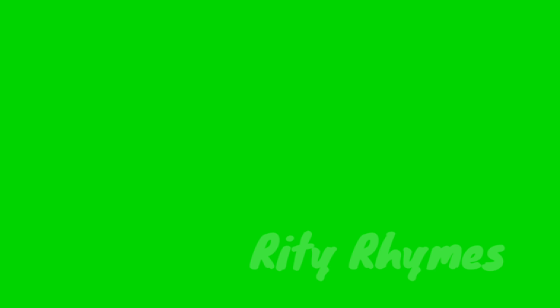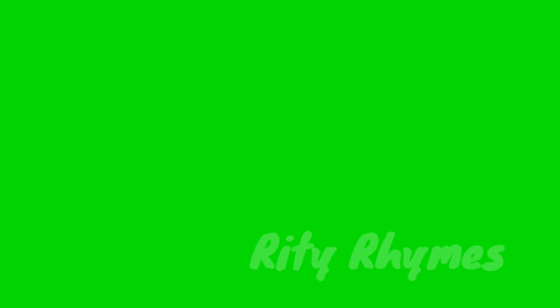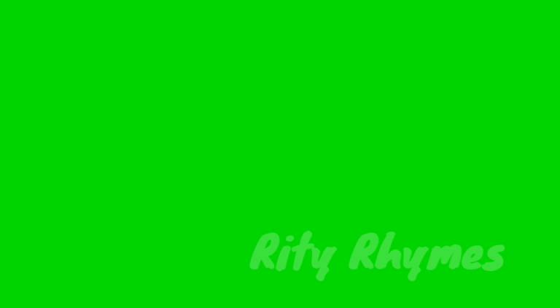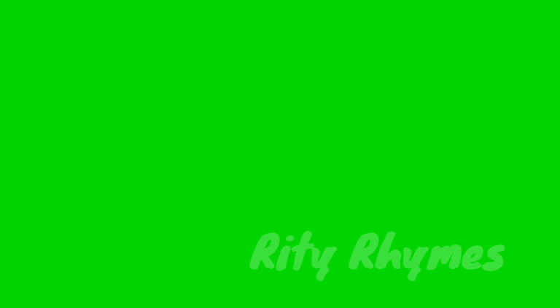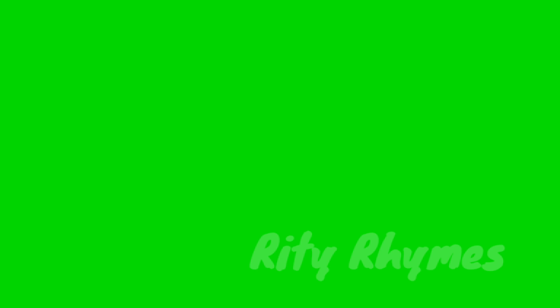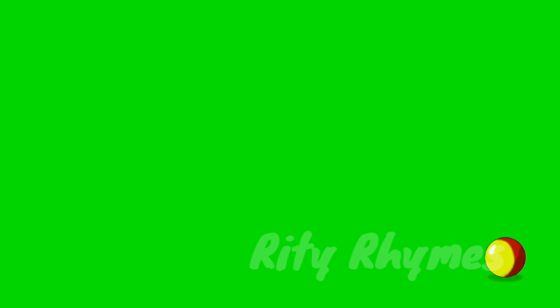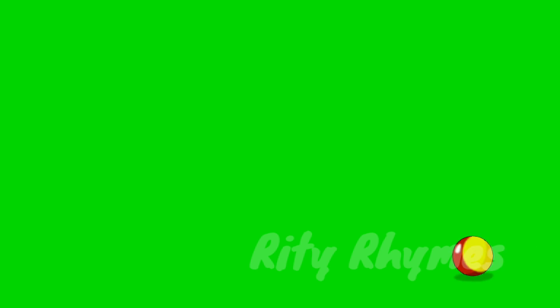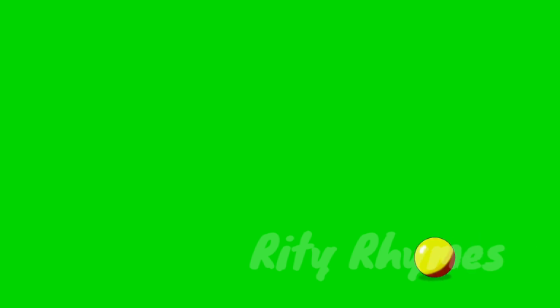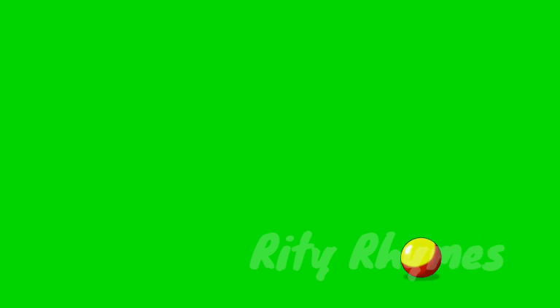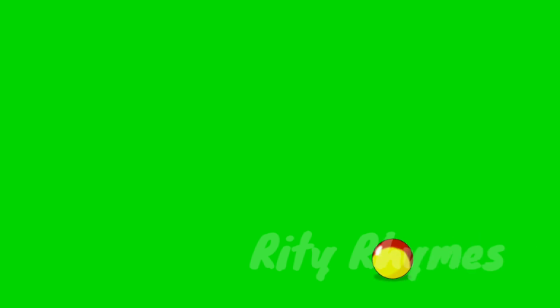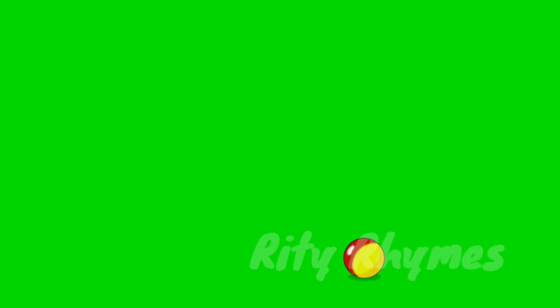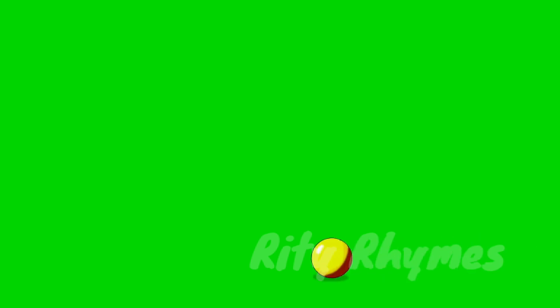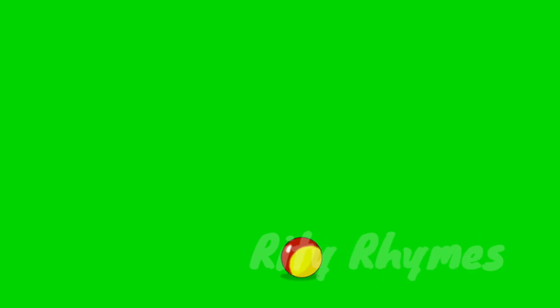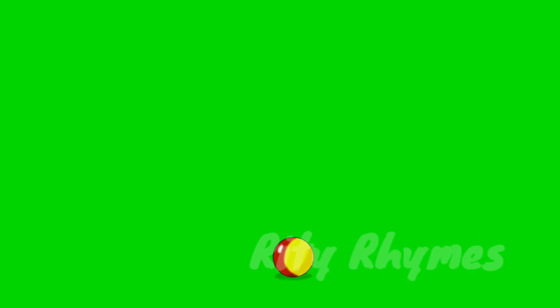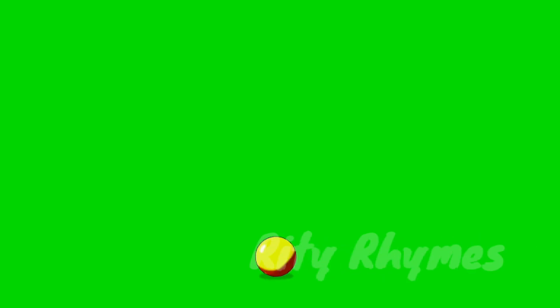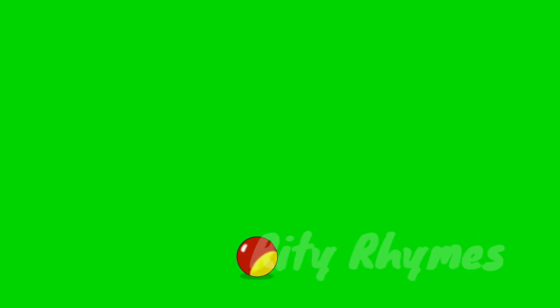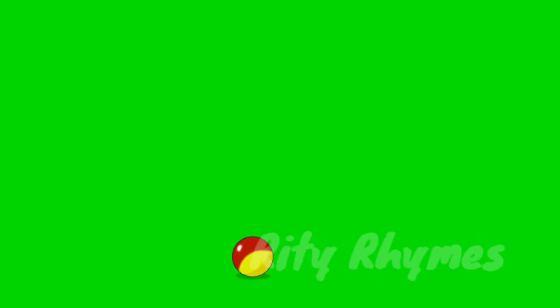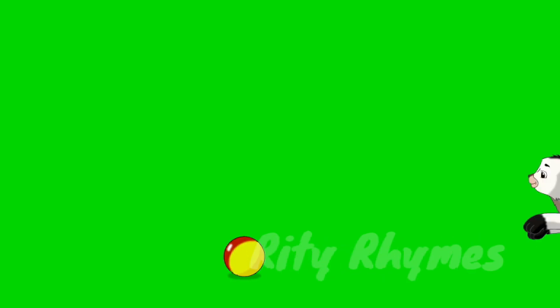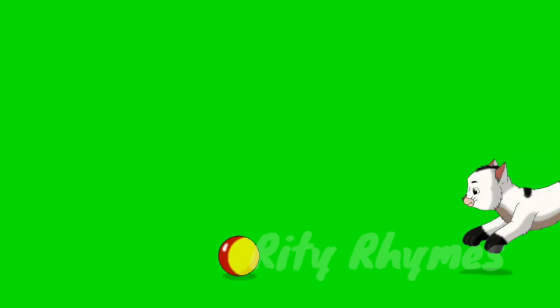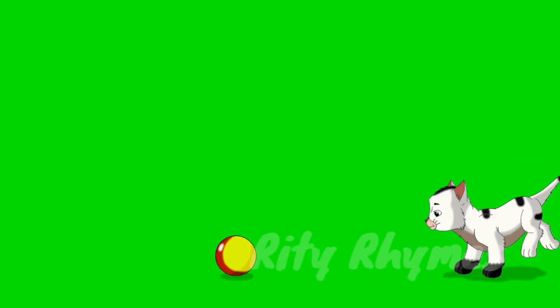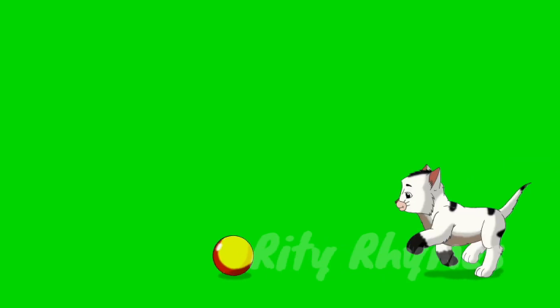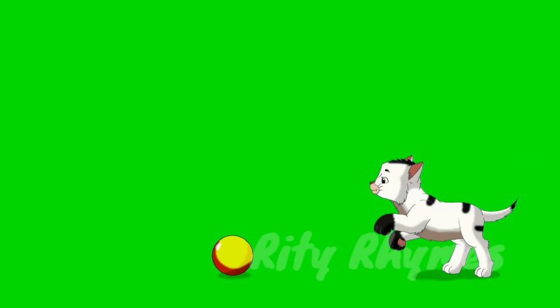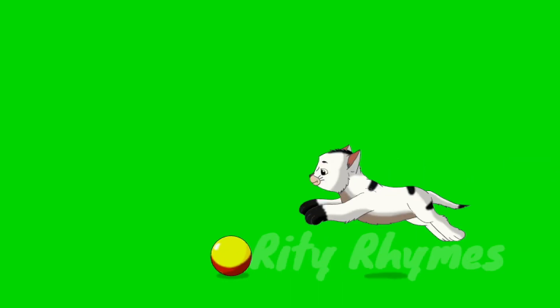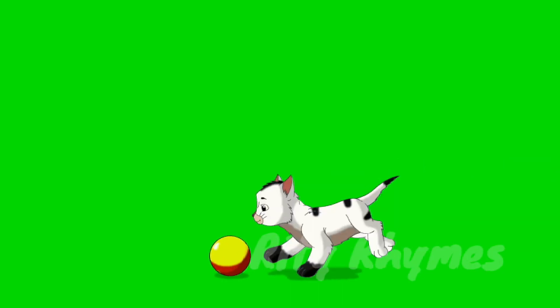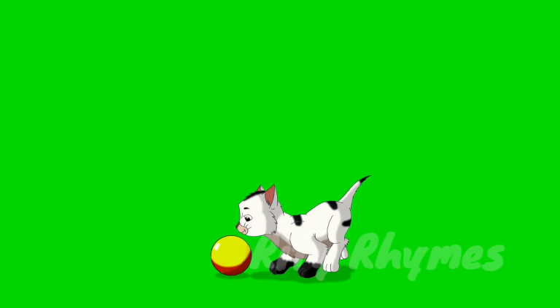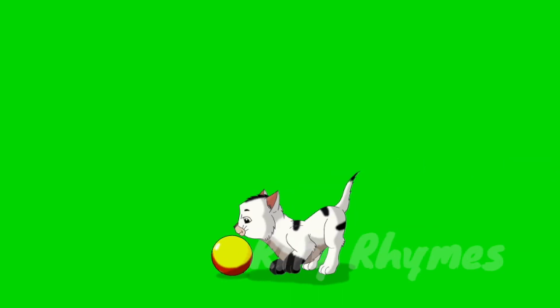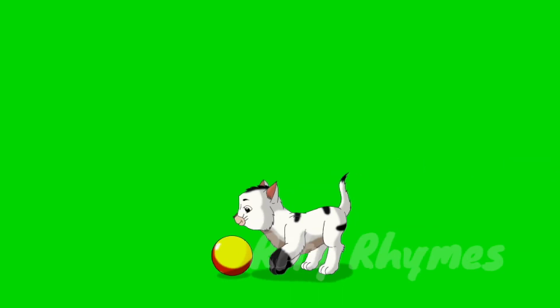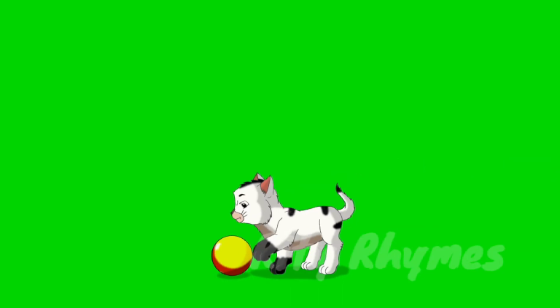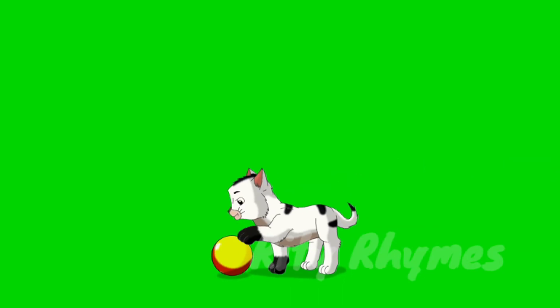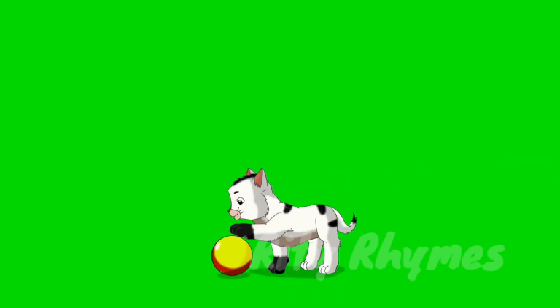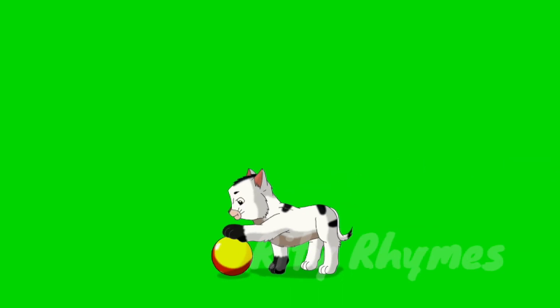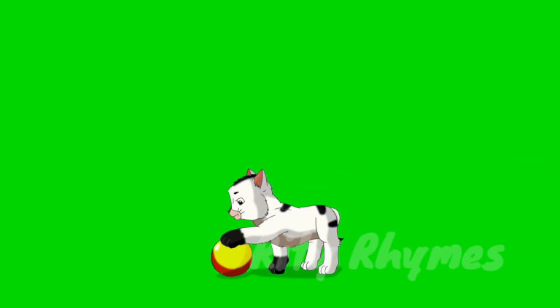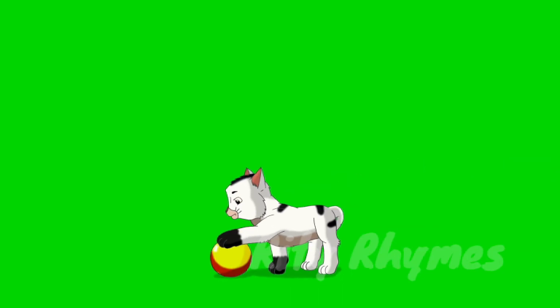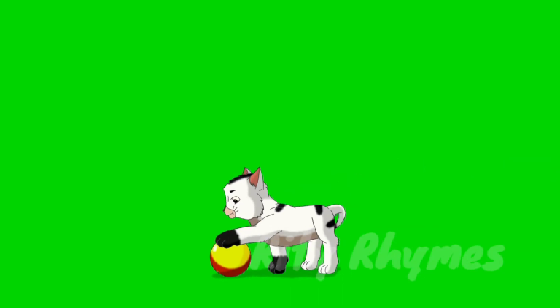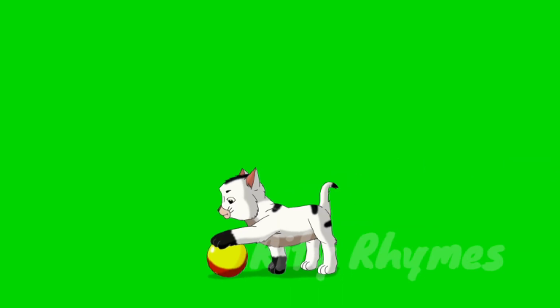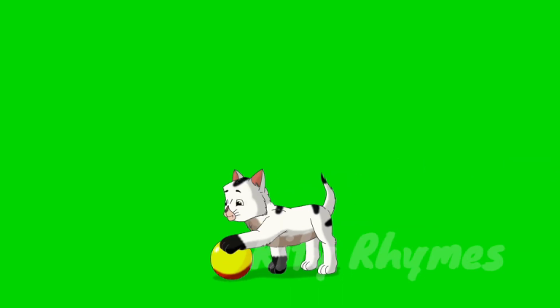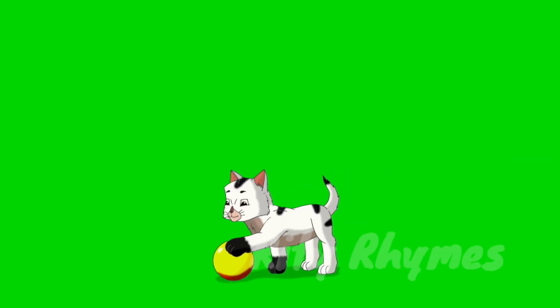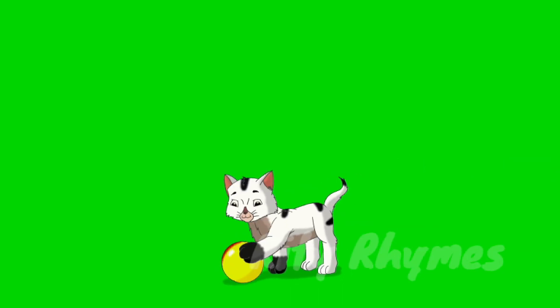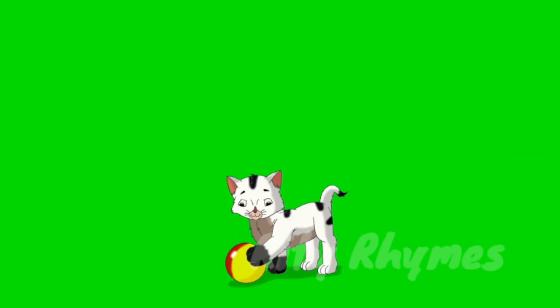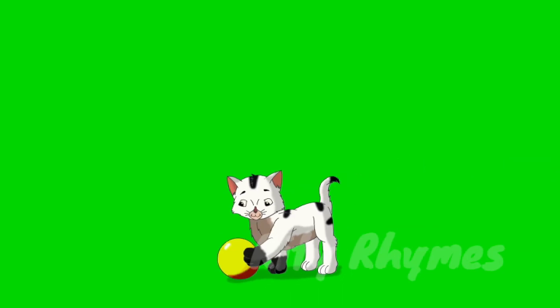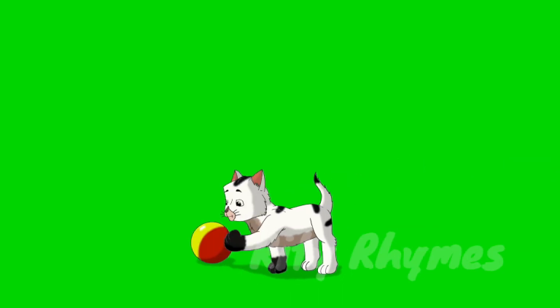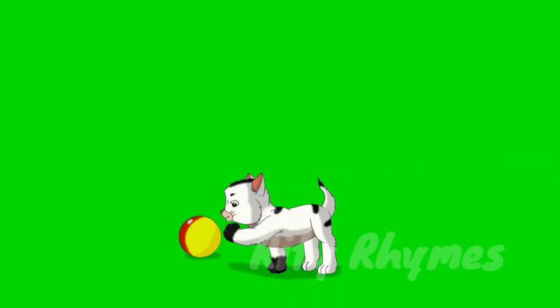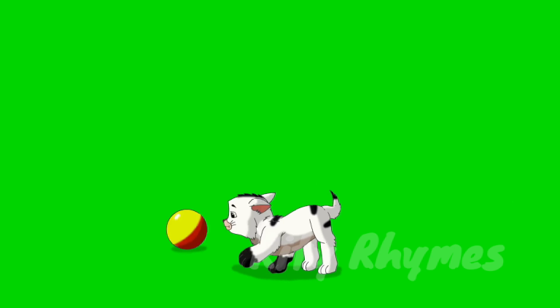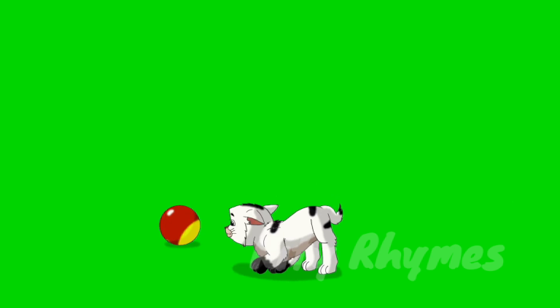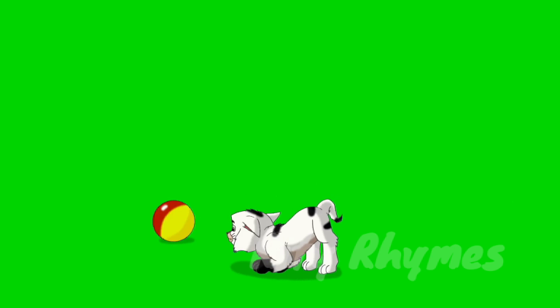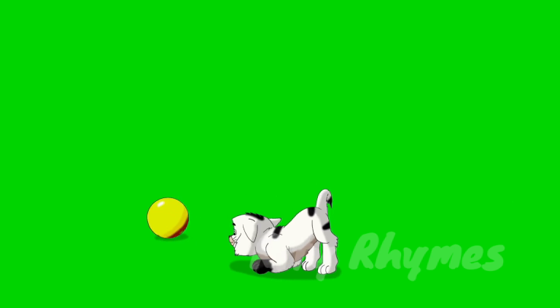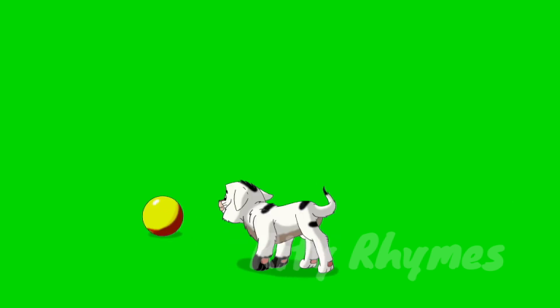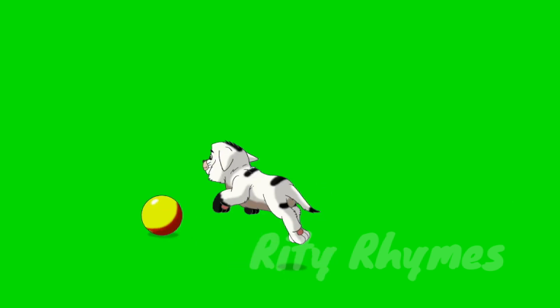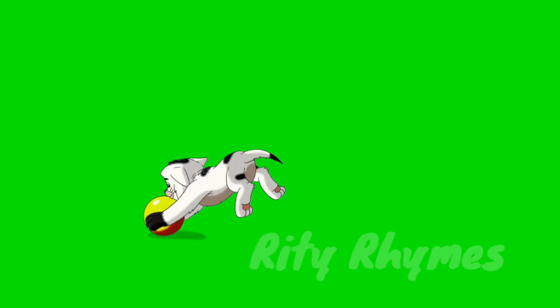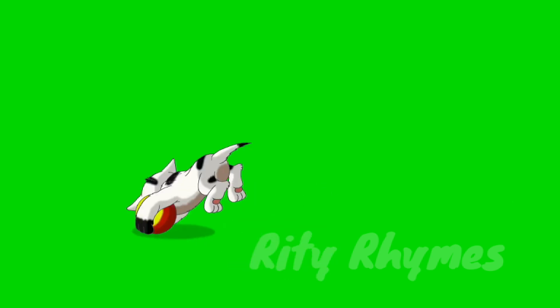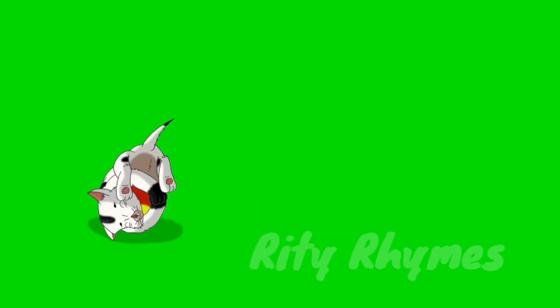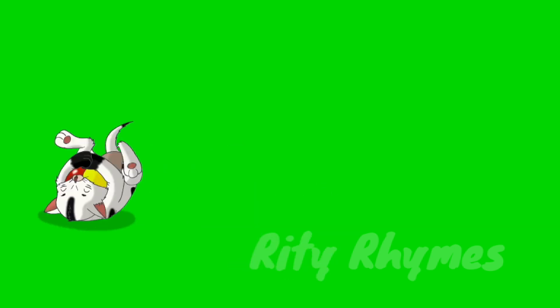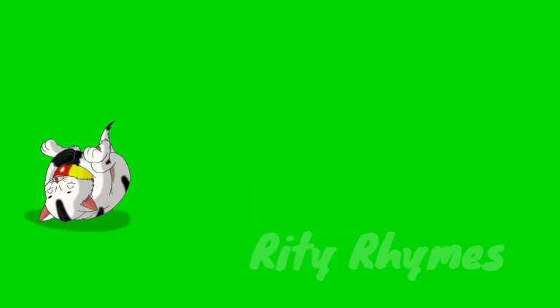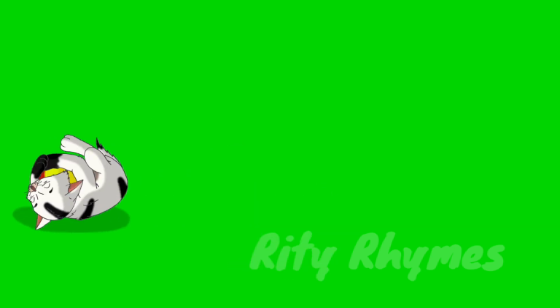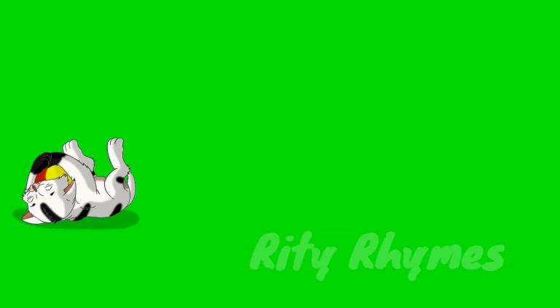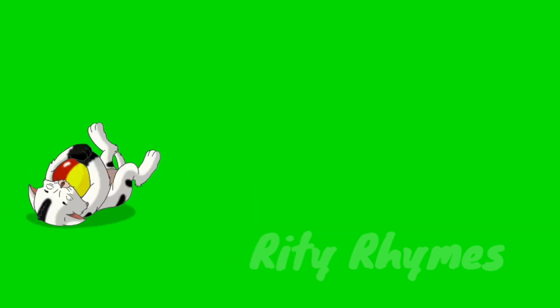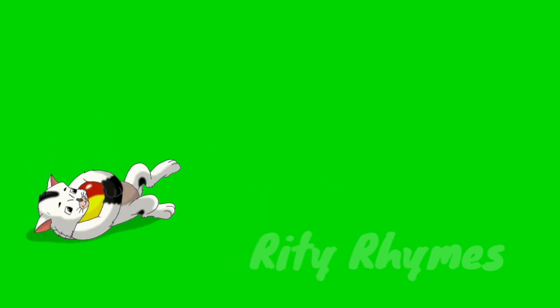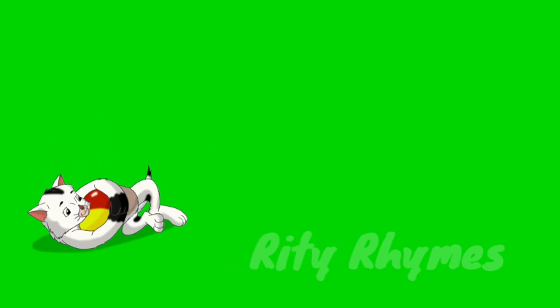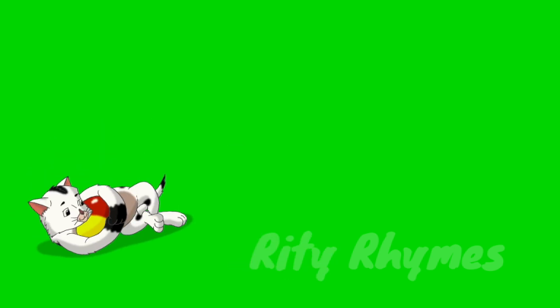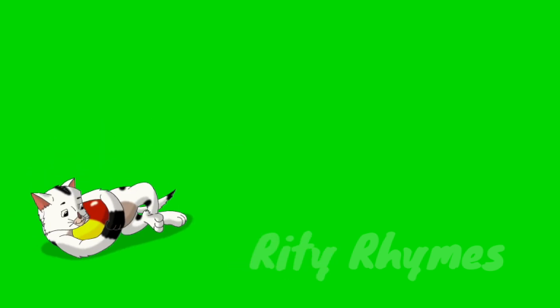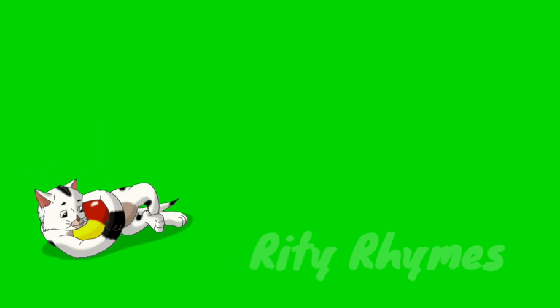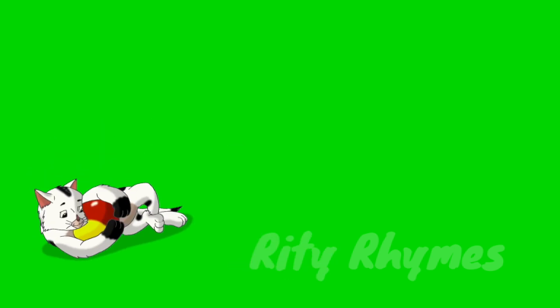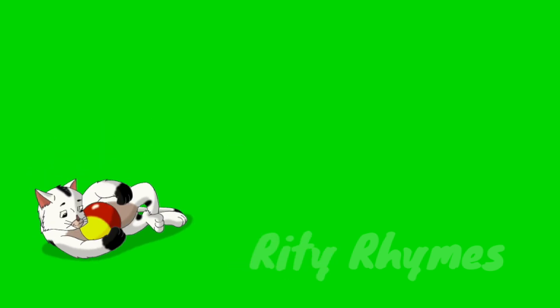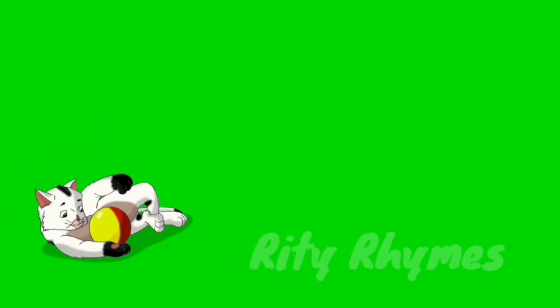Cat. C-A-T. Cat. The cat is a very cute animal.